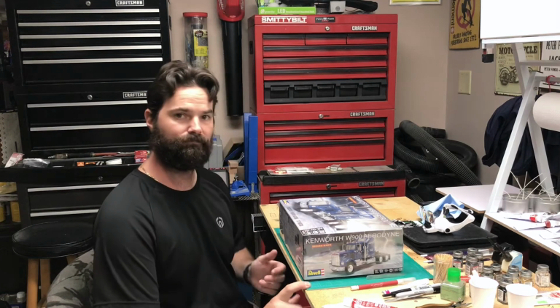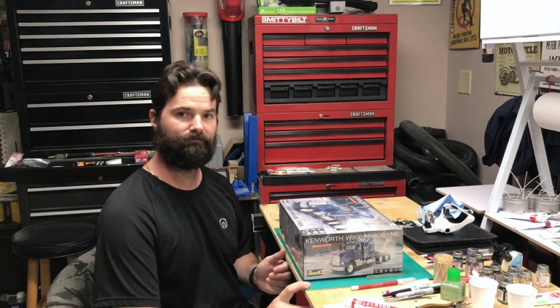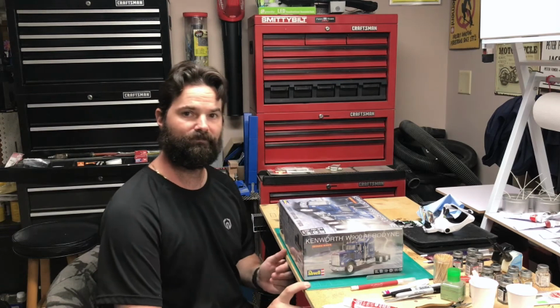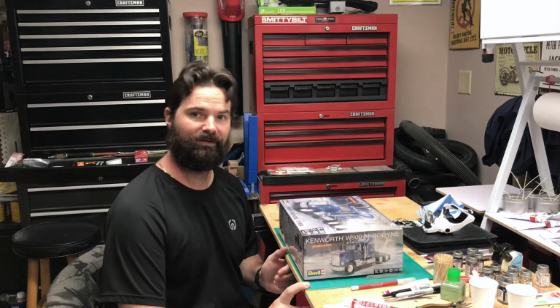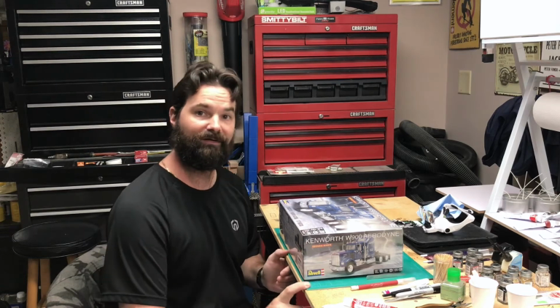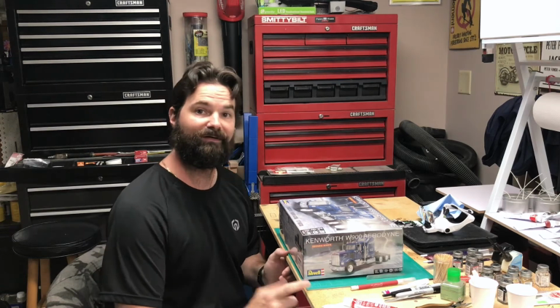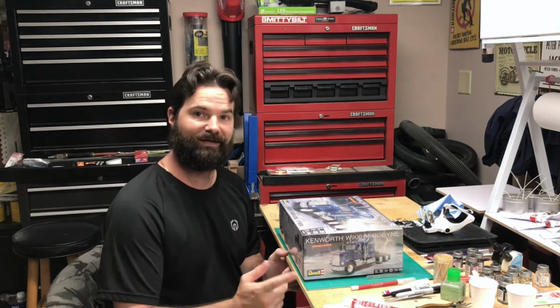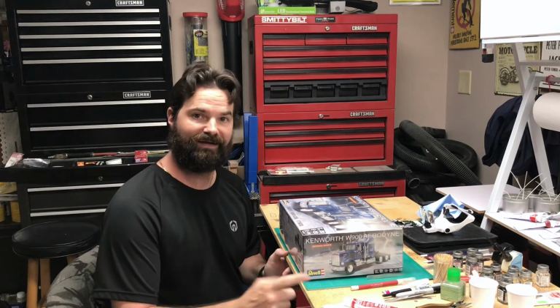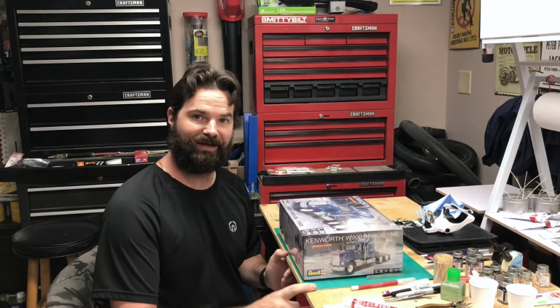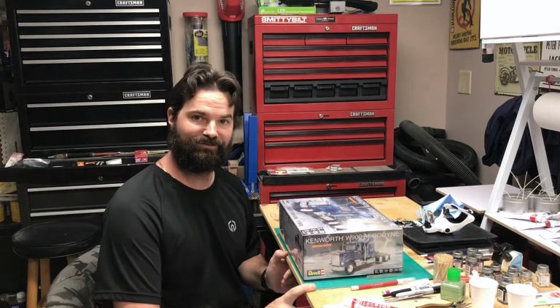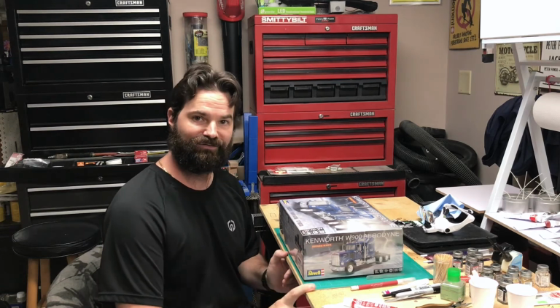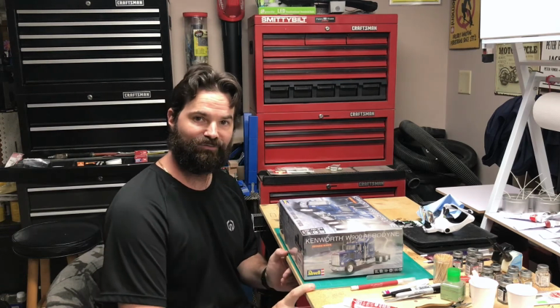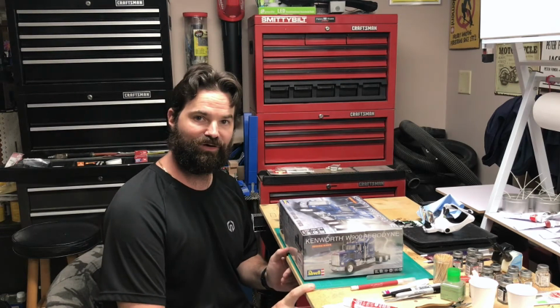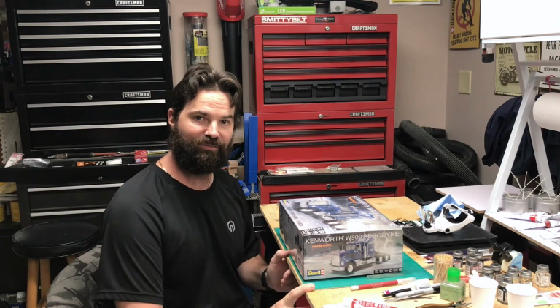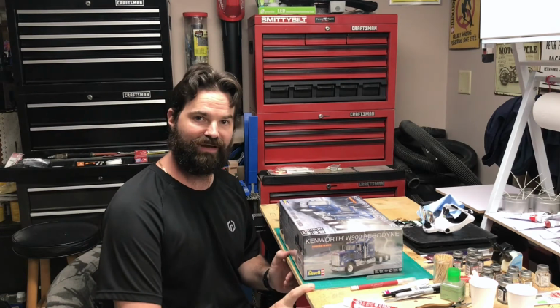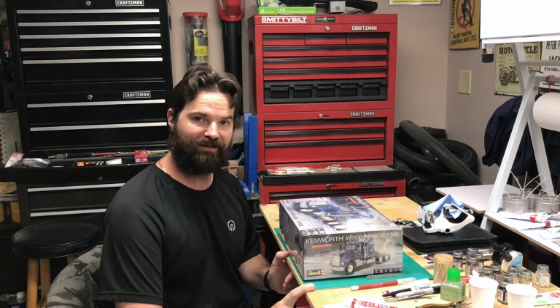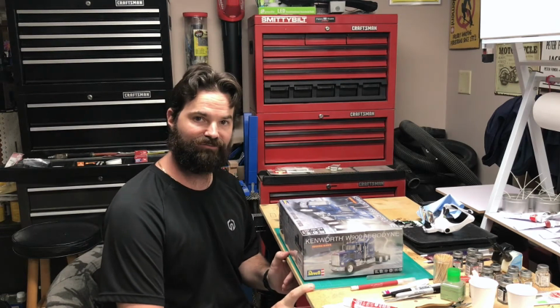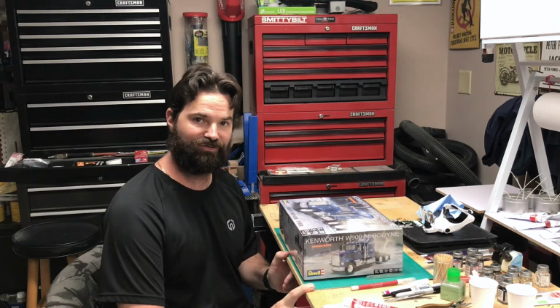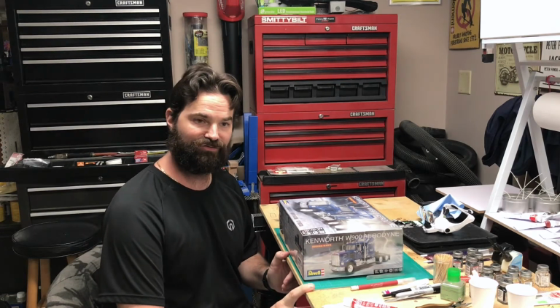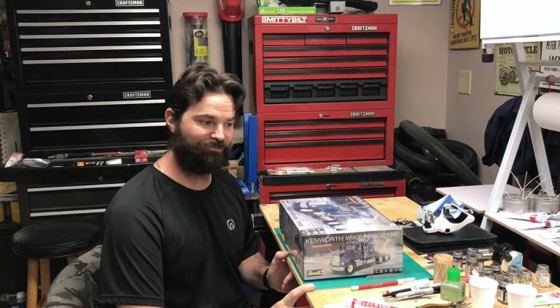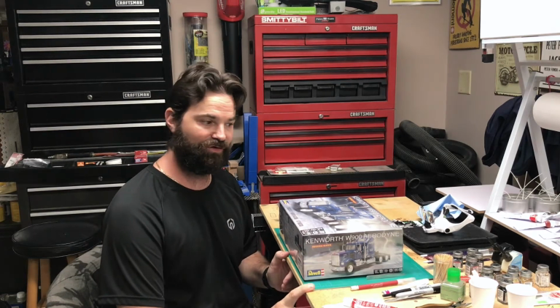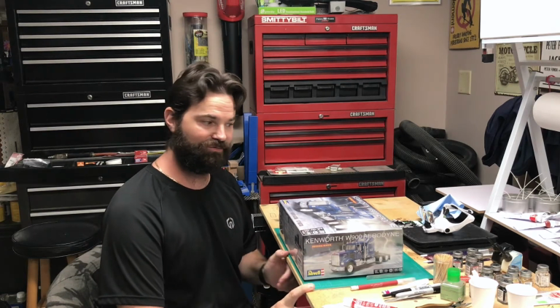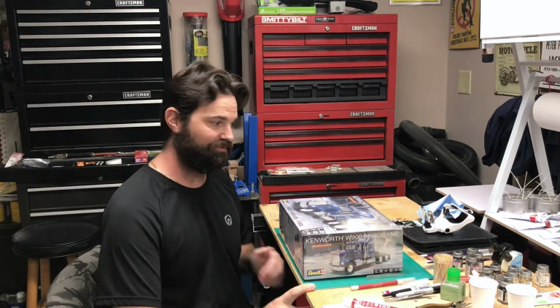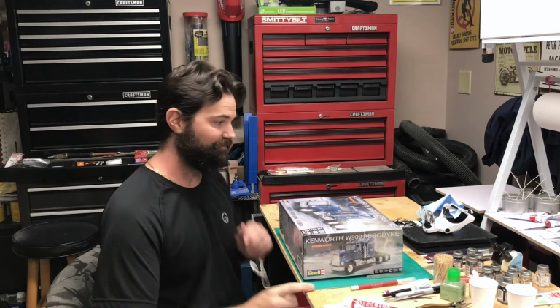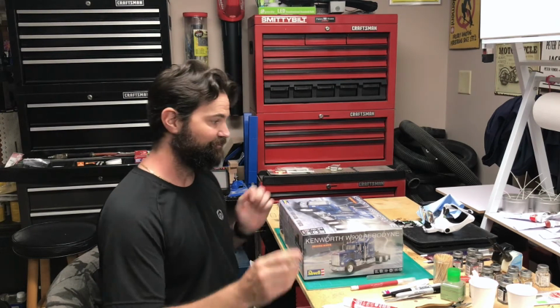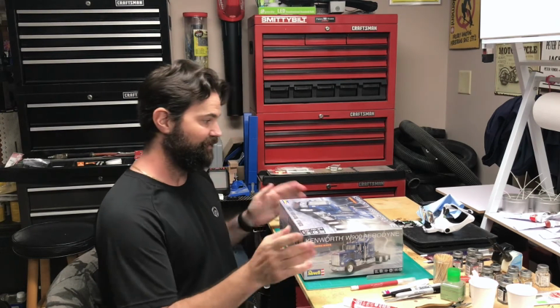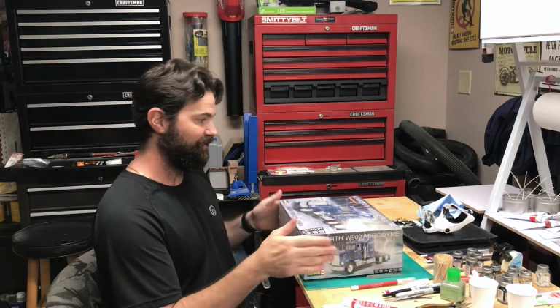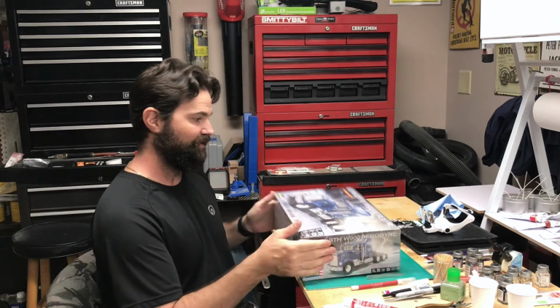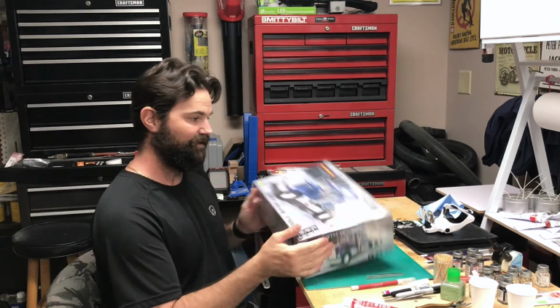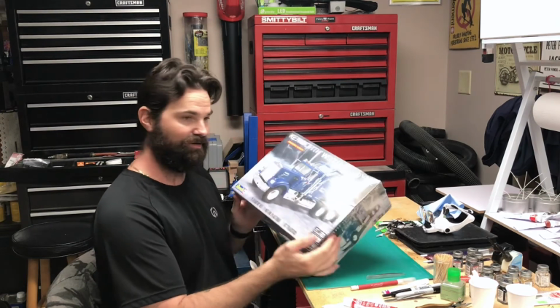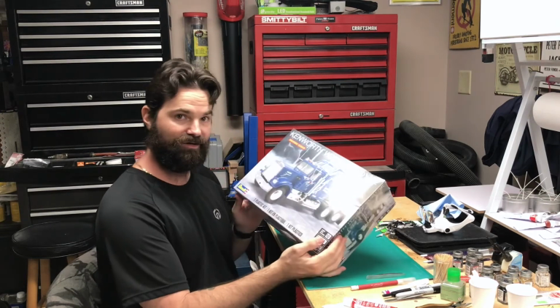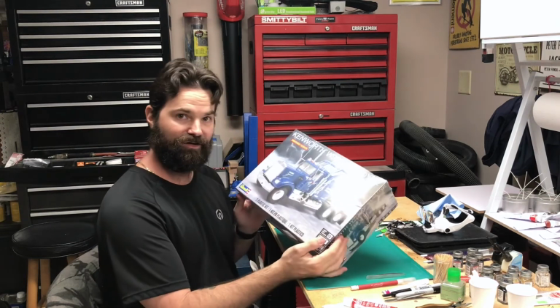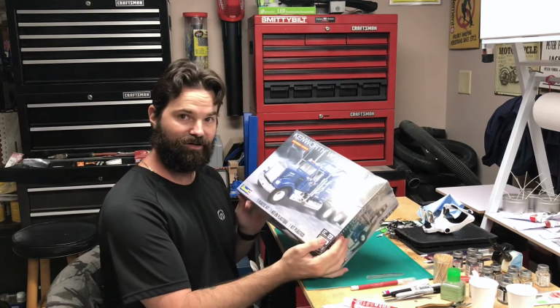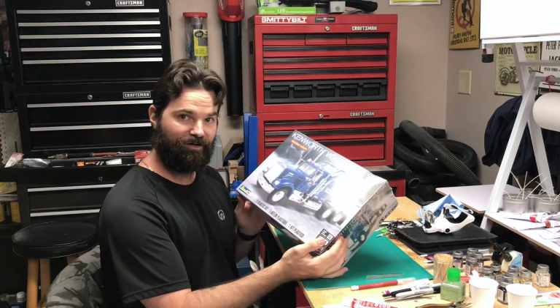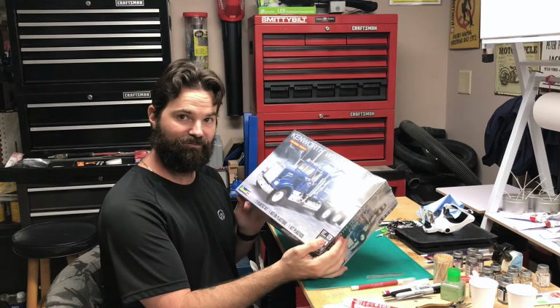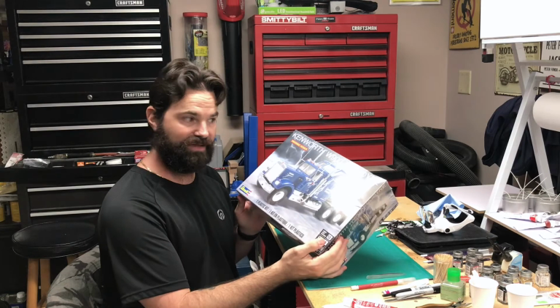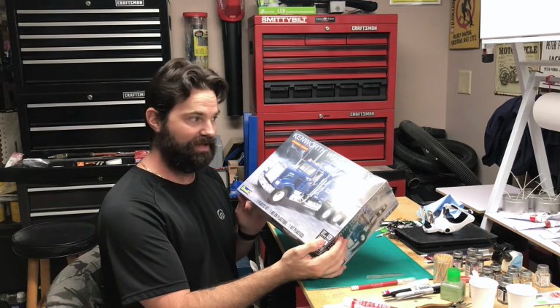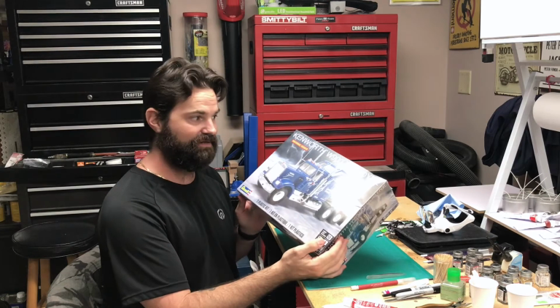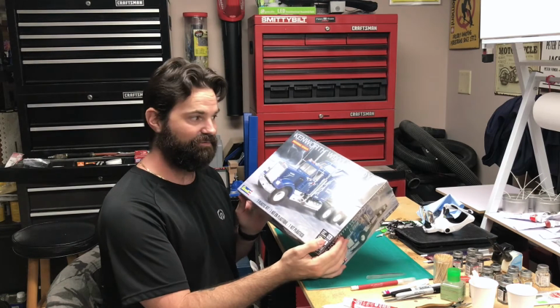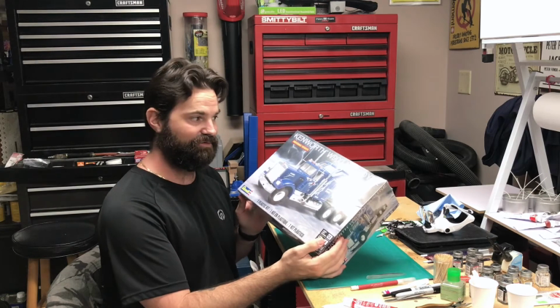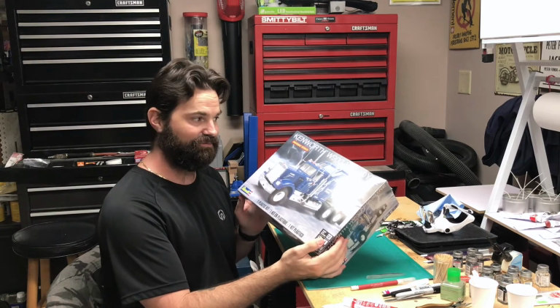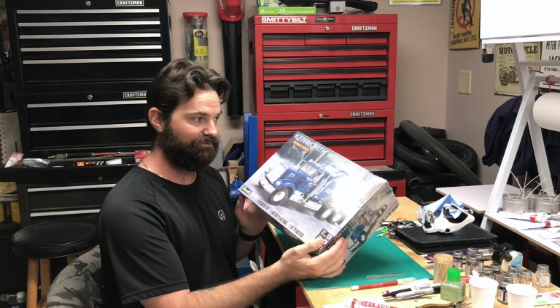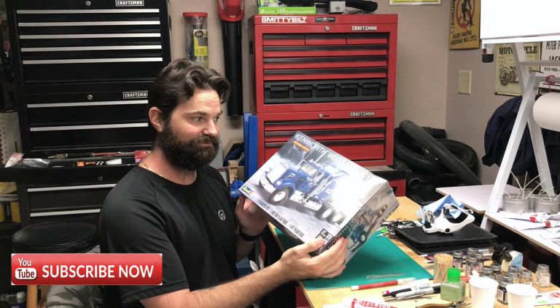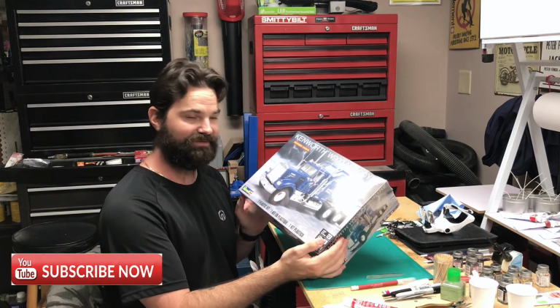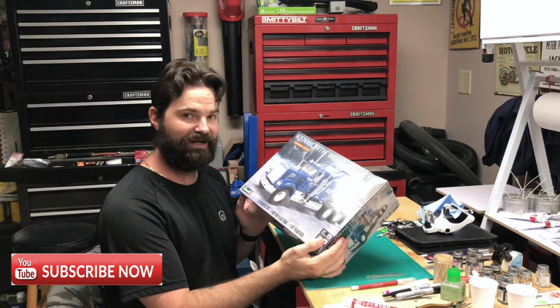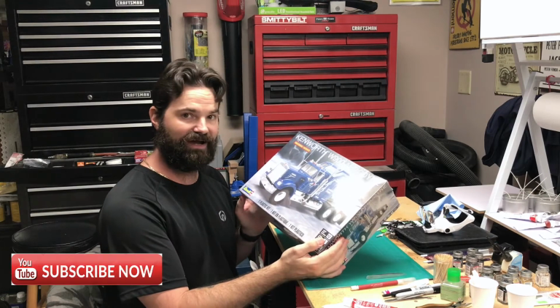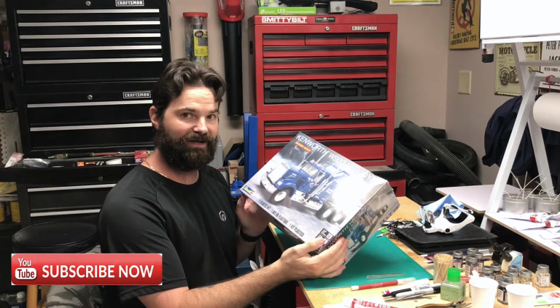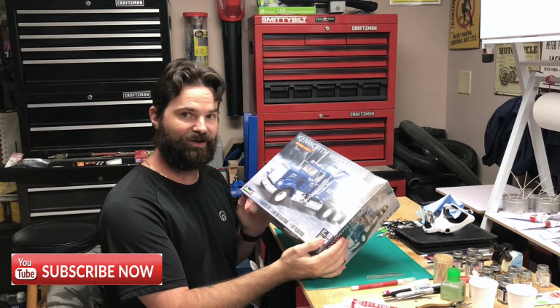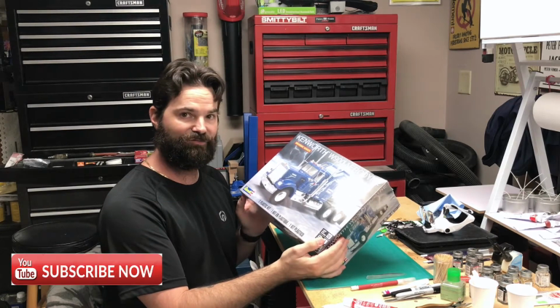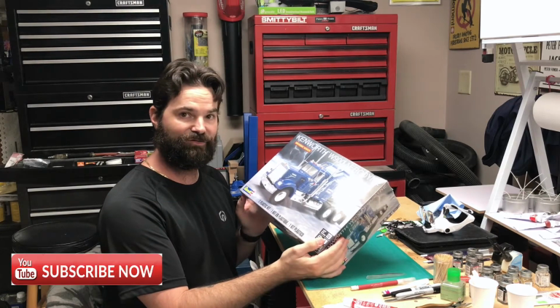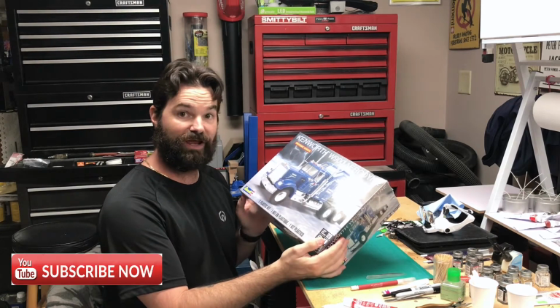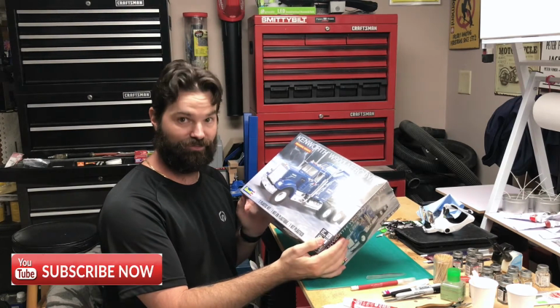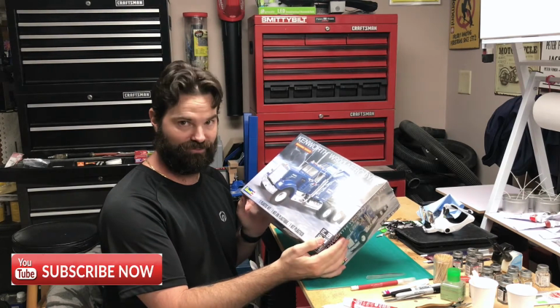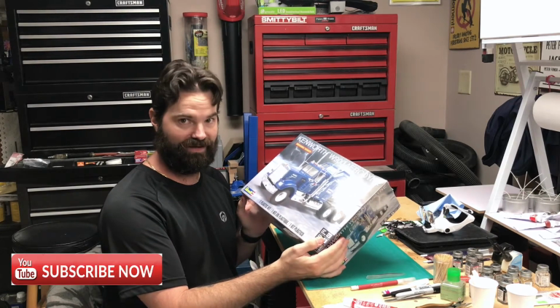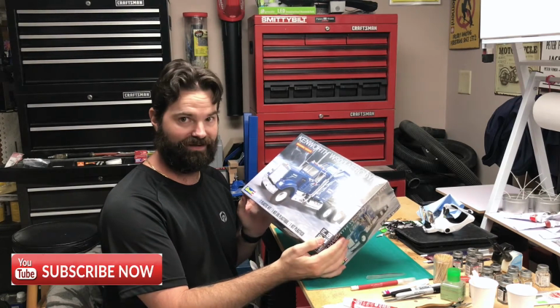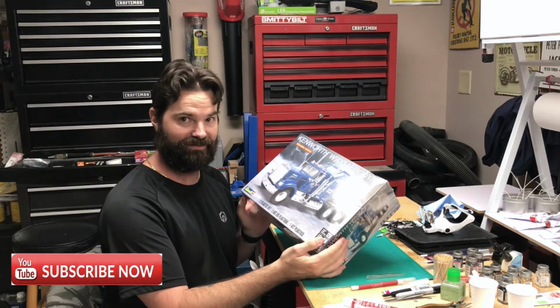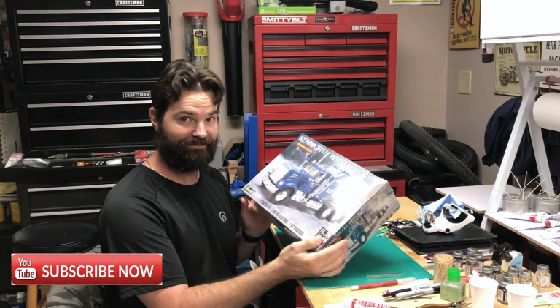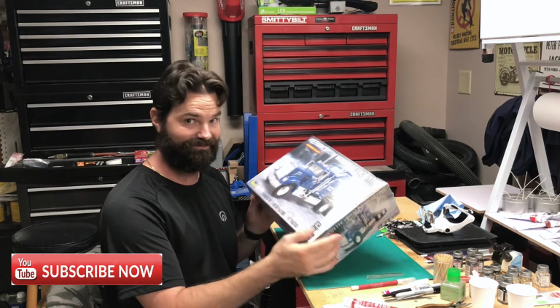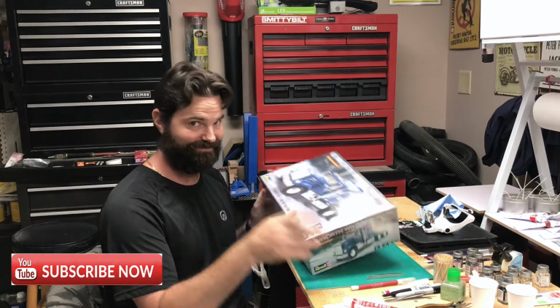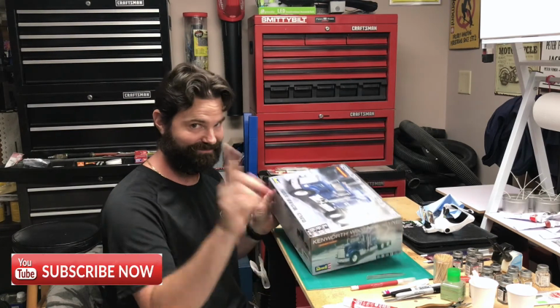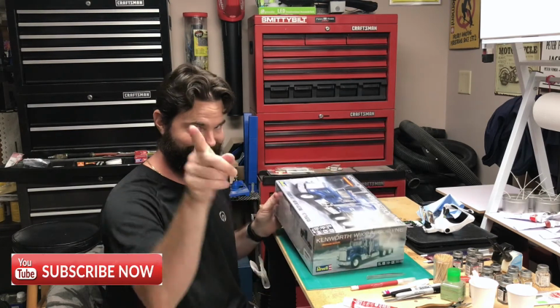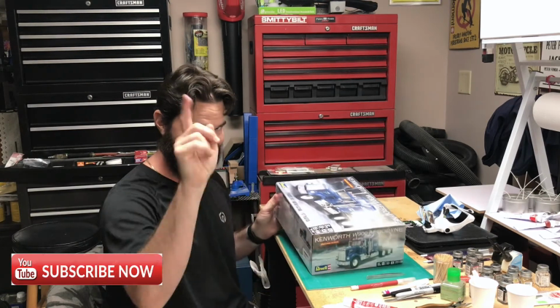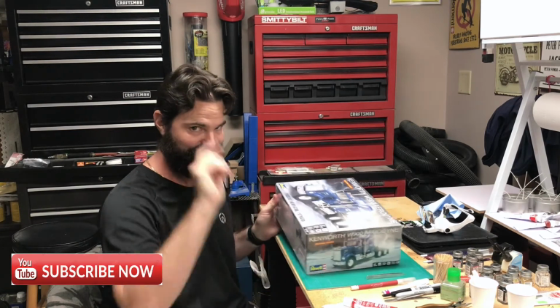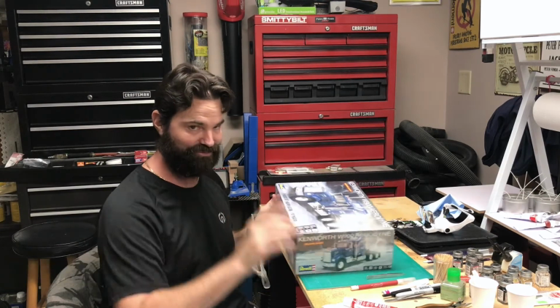Hey guys, welcome back for the start of the KW 900 Aerodyne build. Stay tuned.